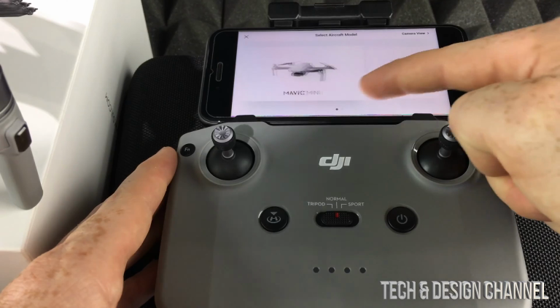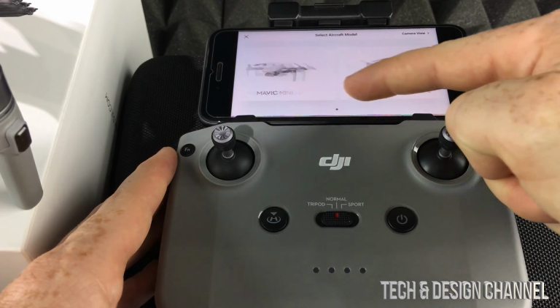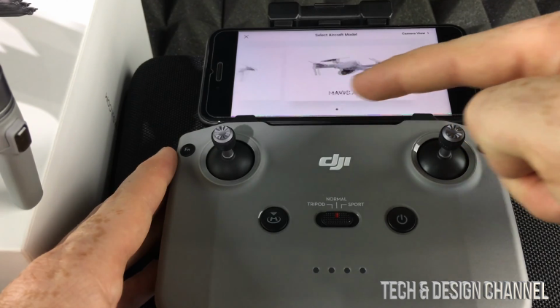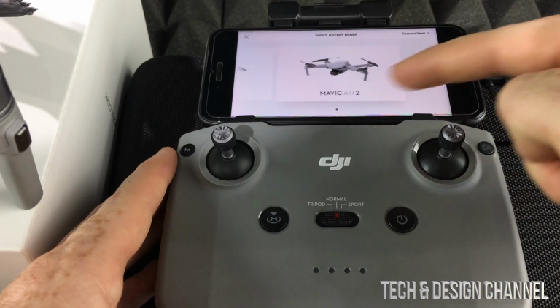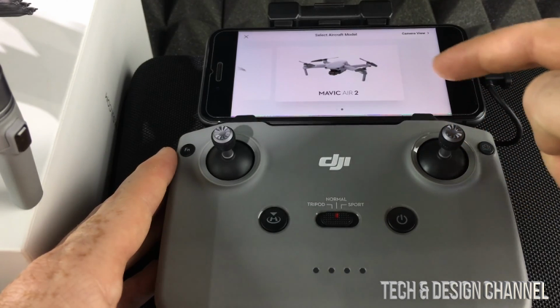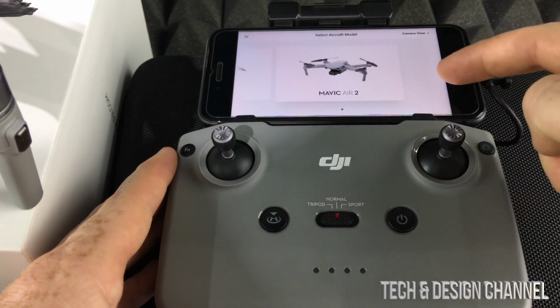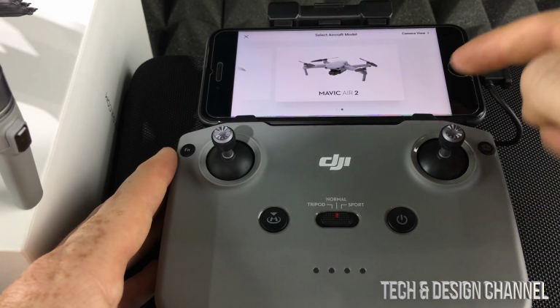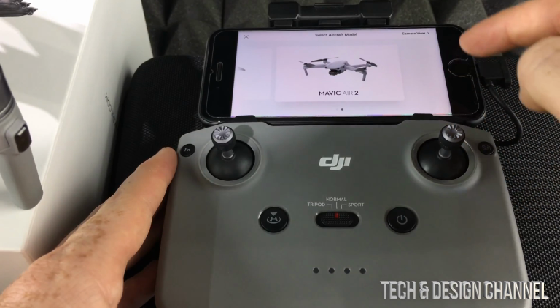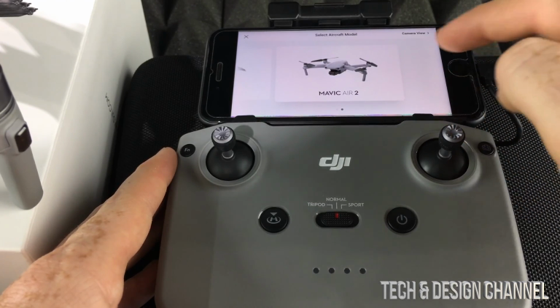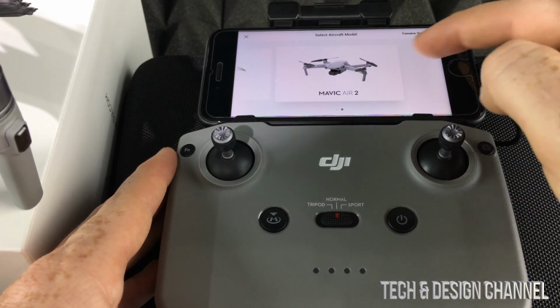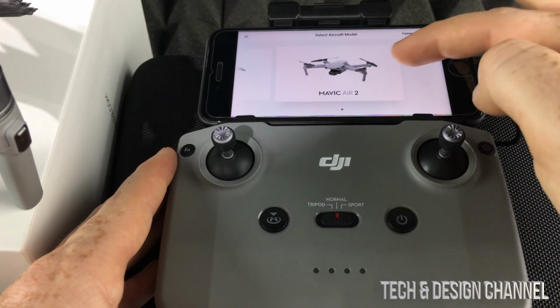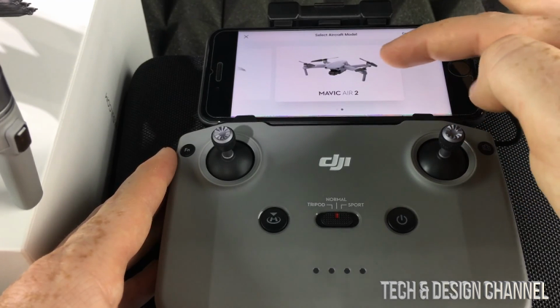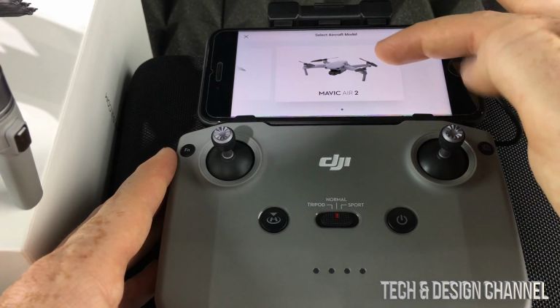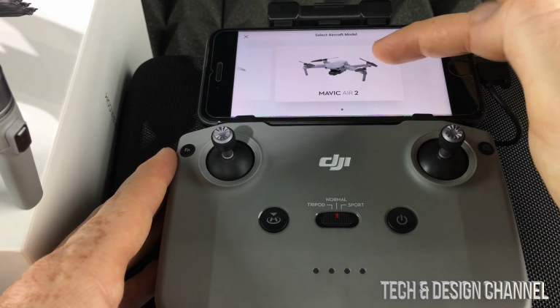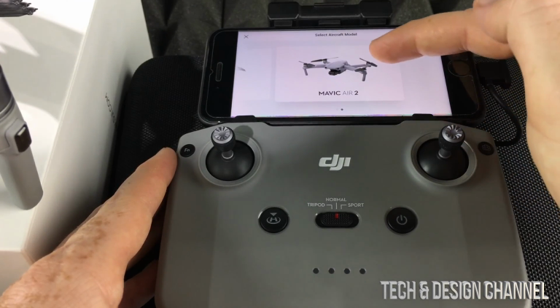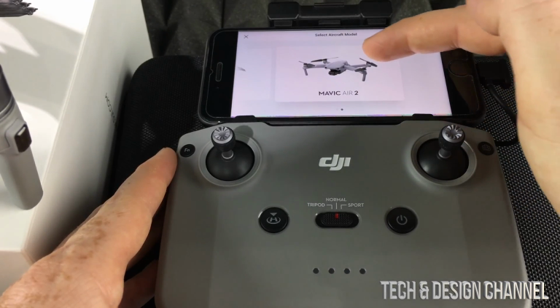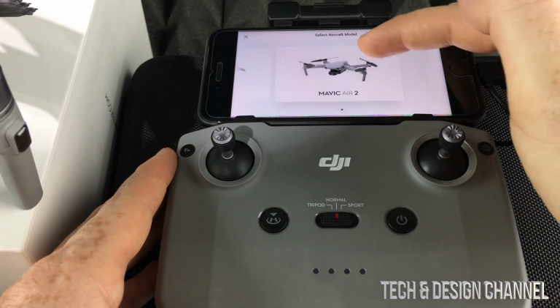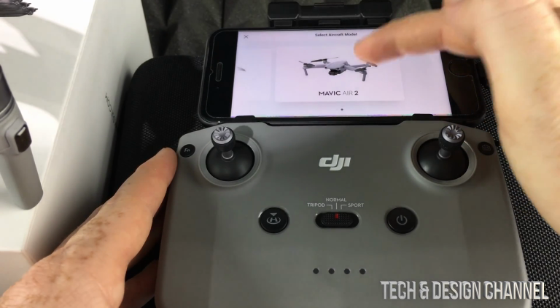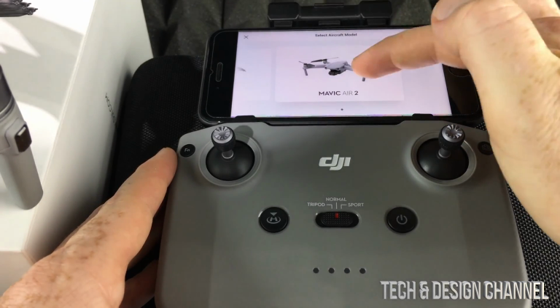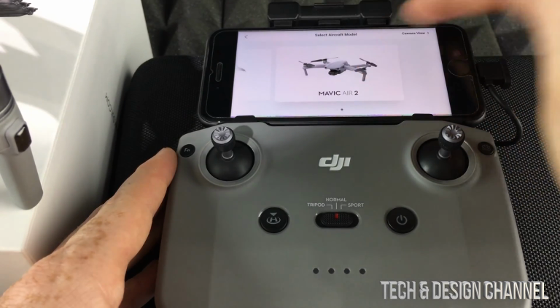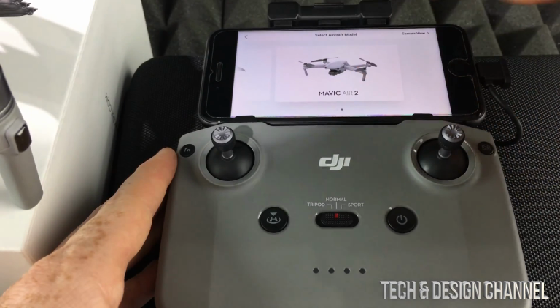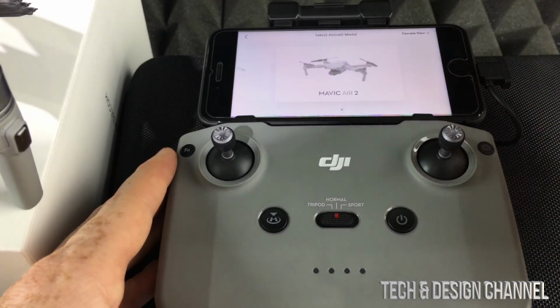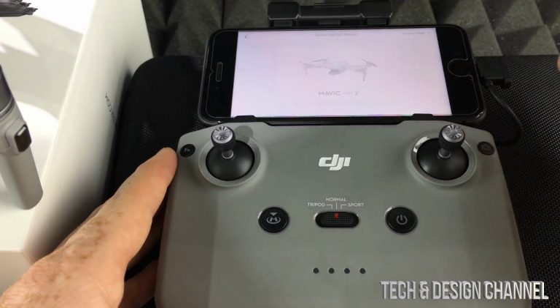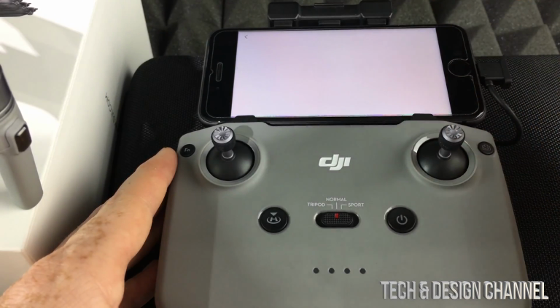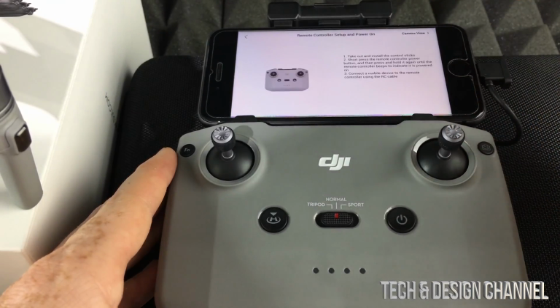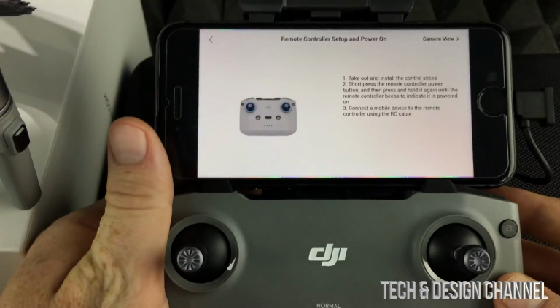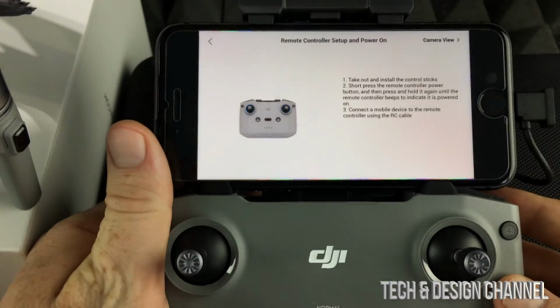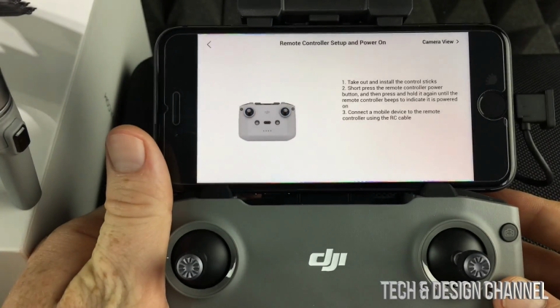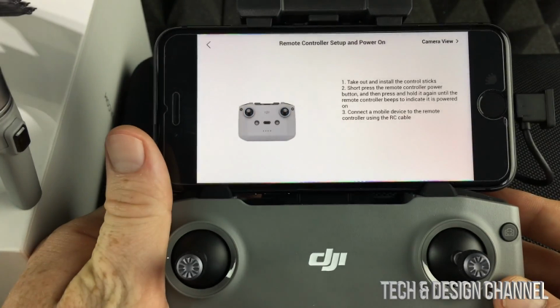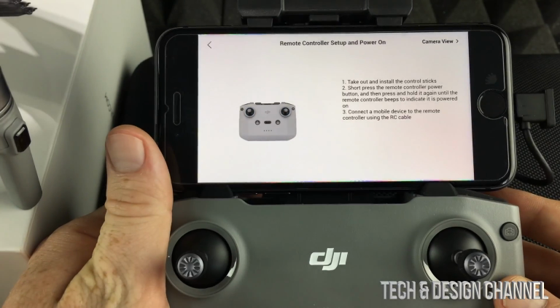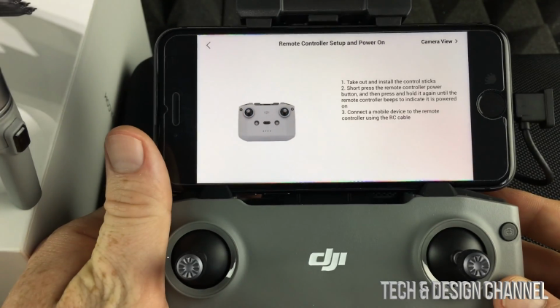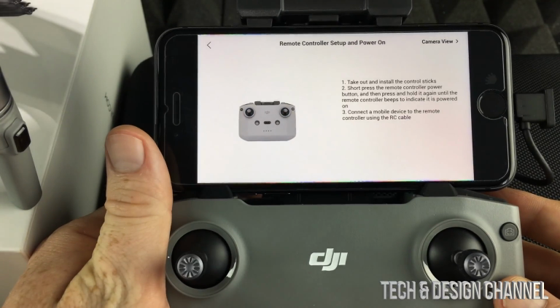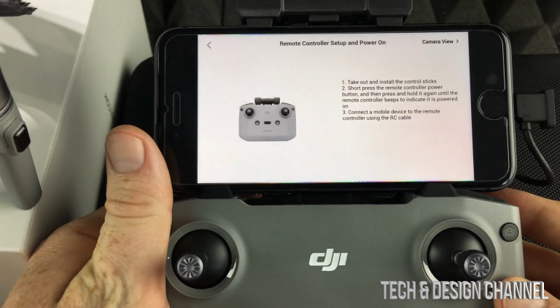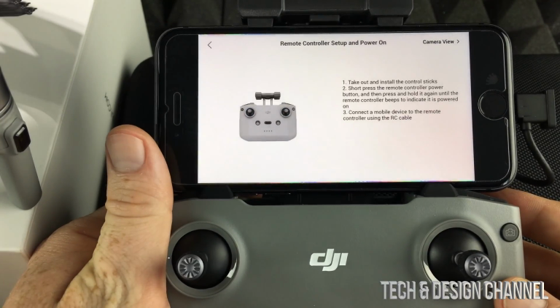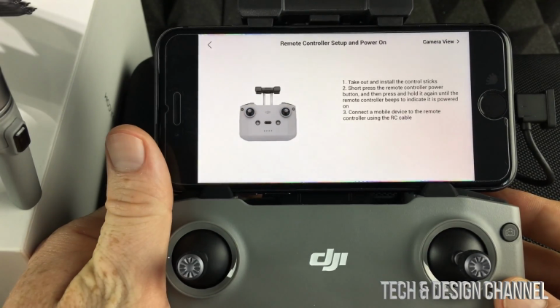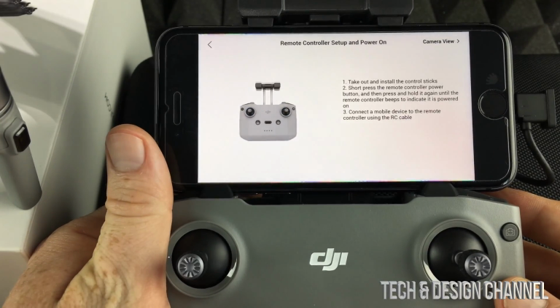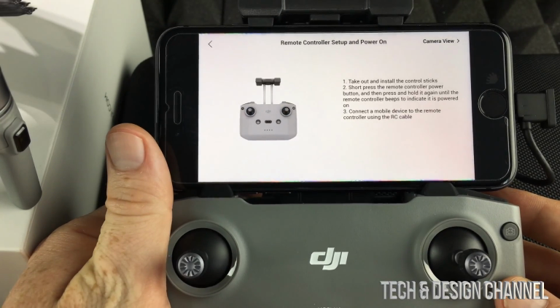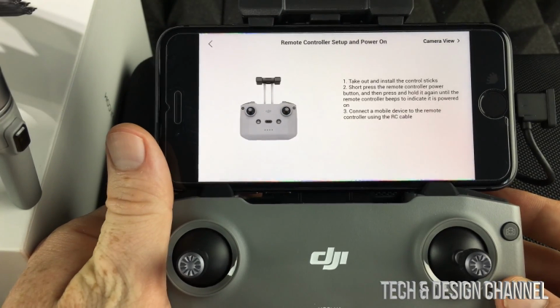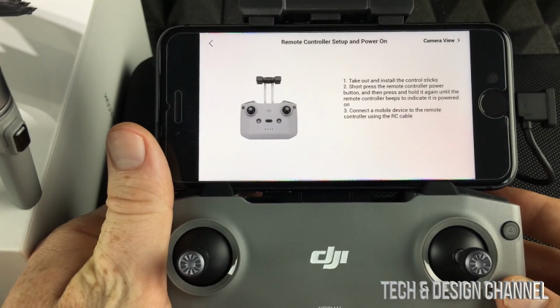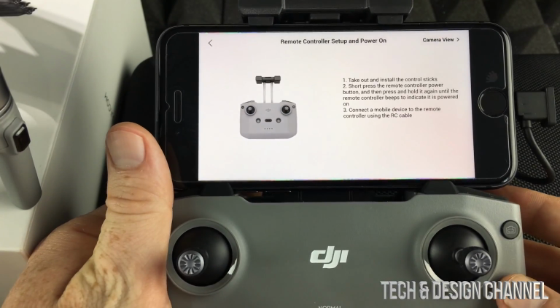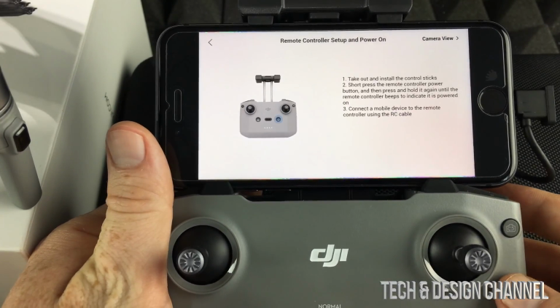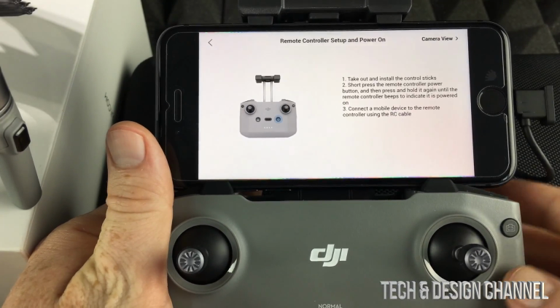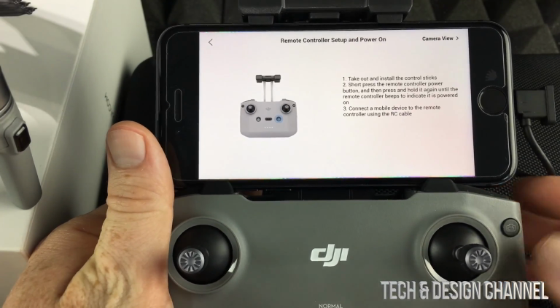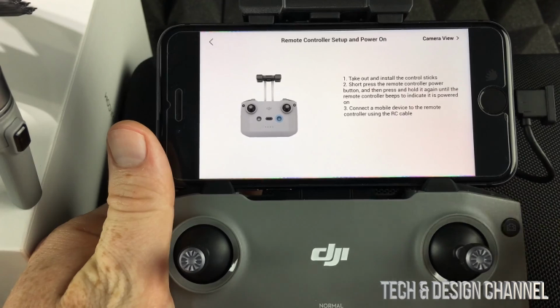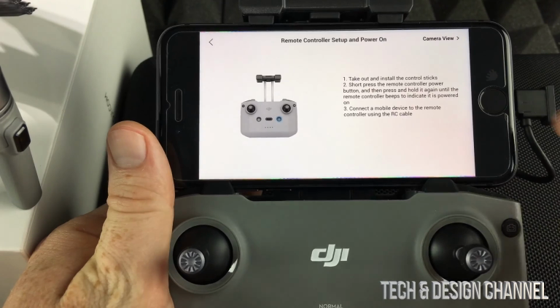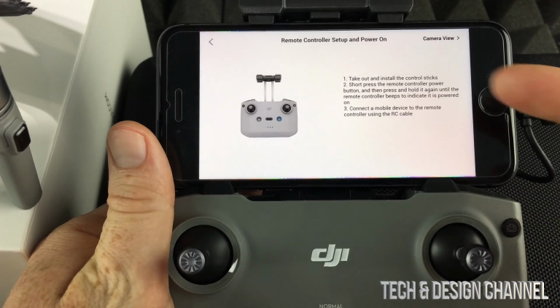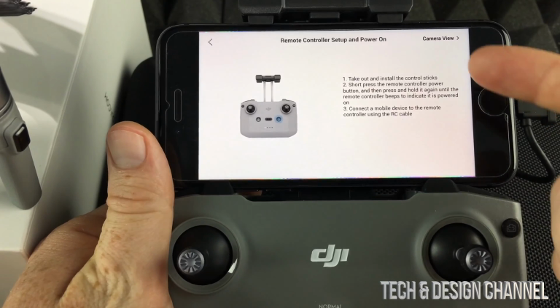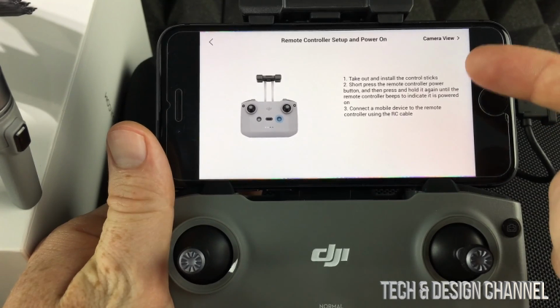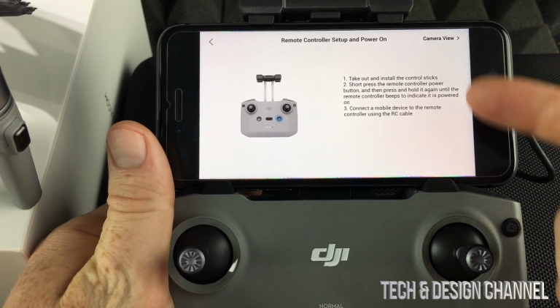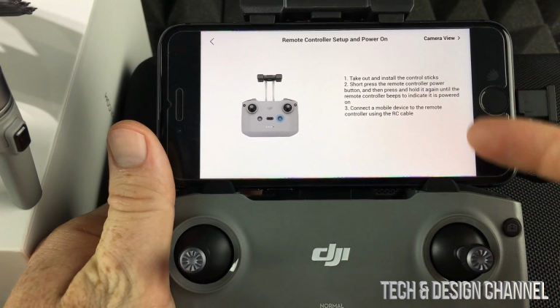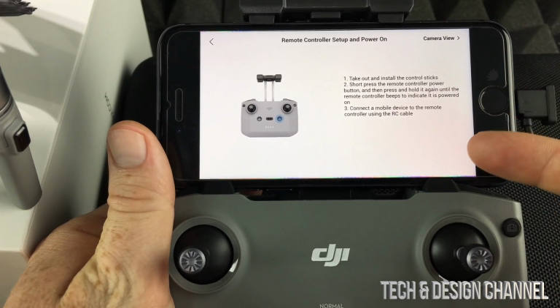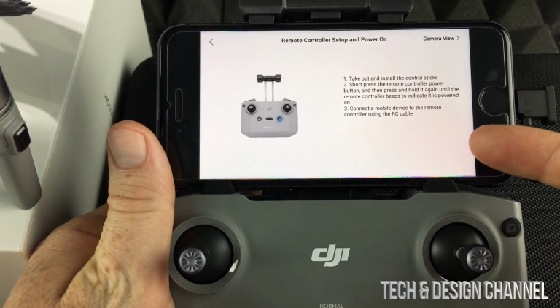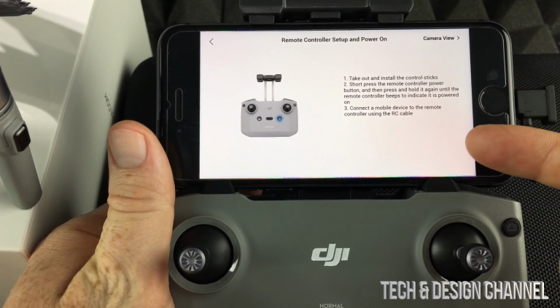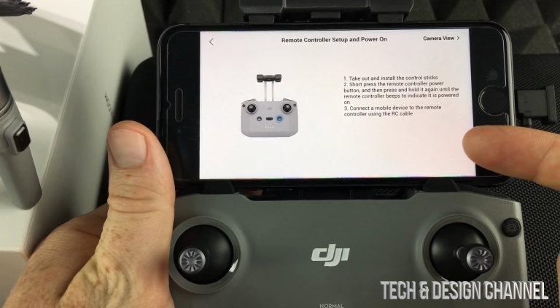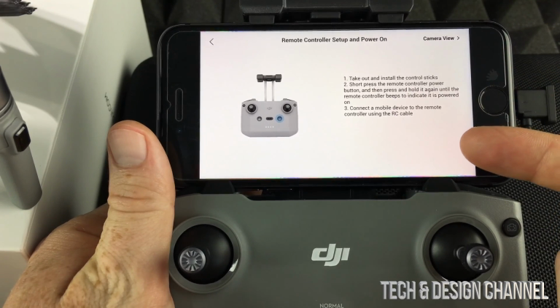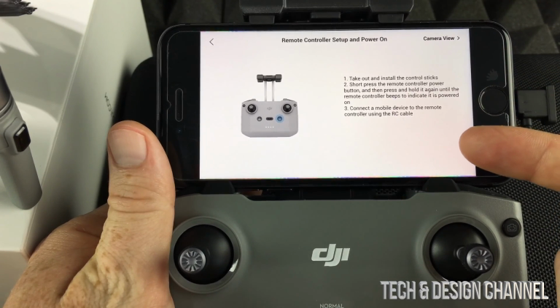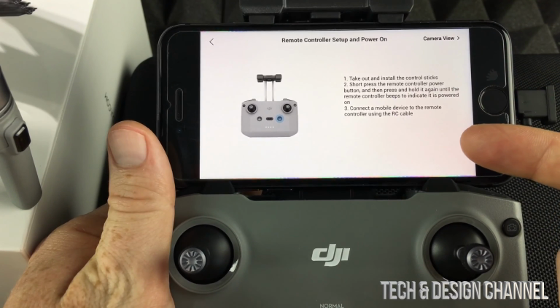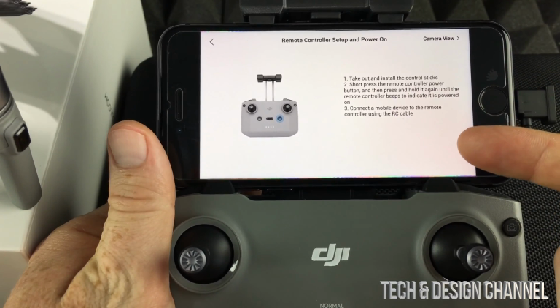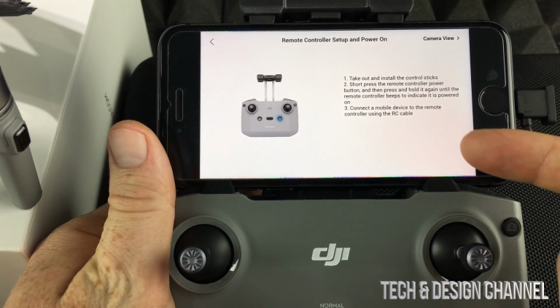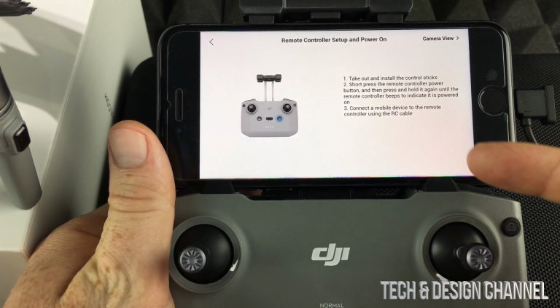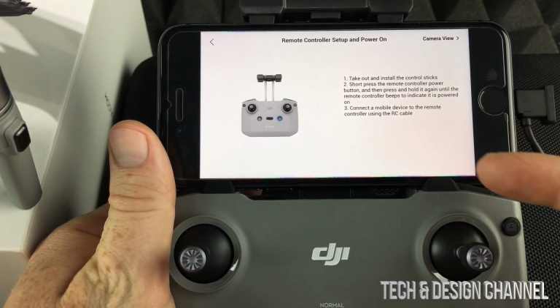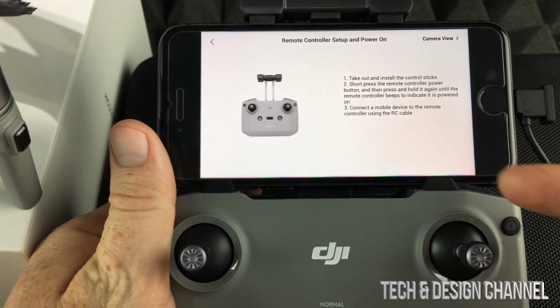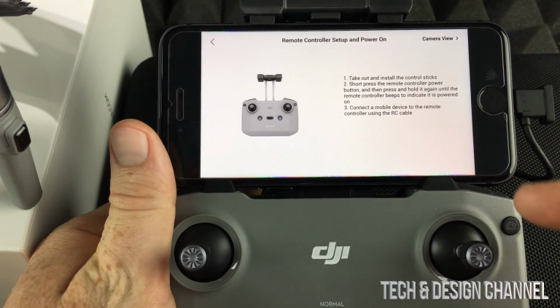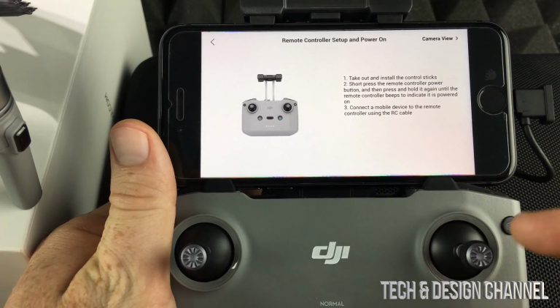To connect, press 'Connect Aircraft' on the bottom right-hand side. From there, swipe and select Mavic Air 2. These on-screen indications are exactly what you have to follow.